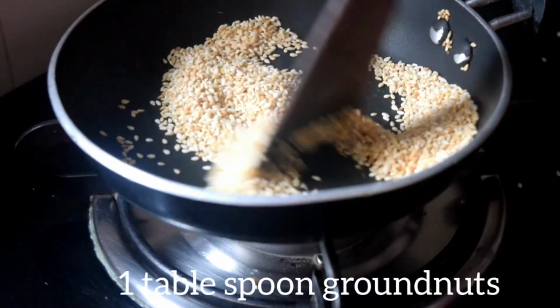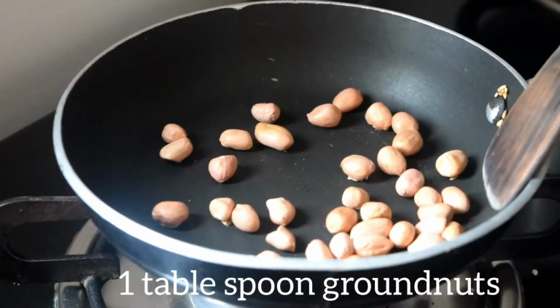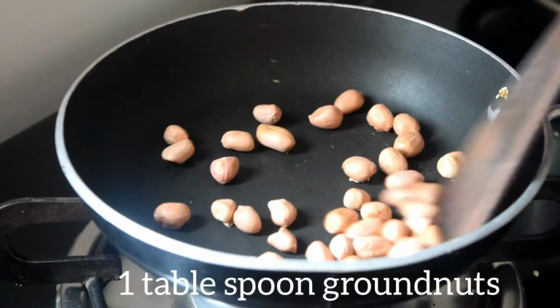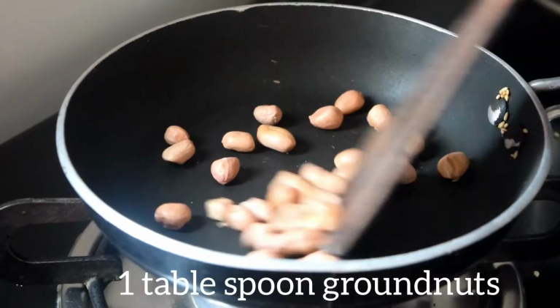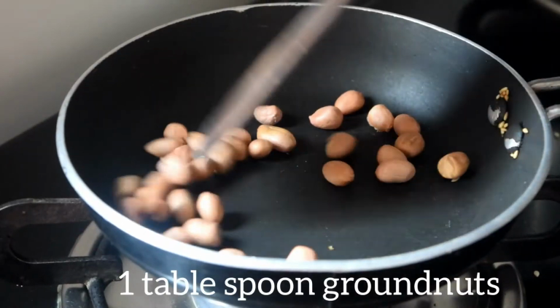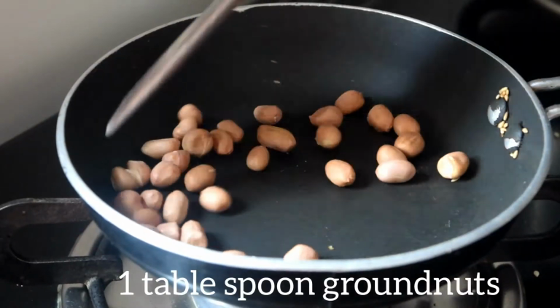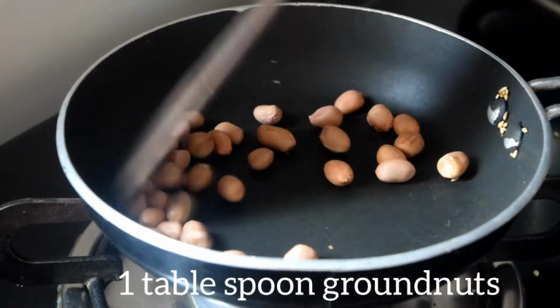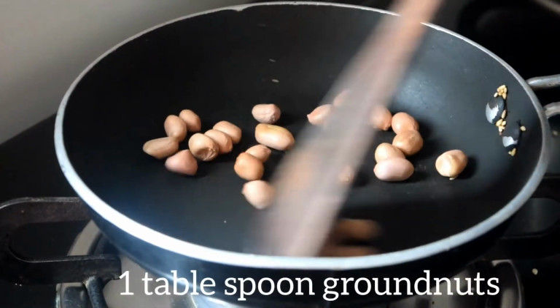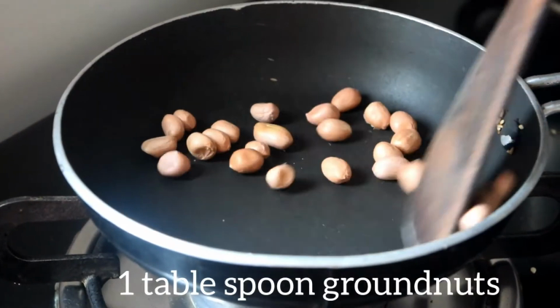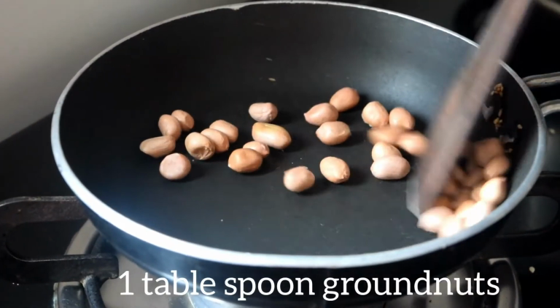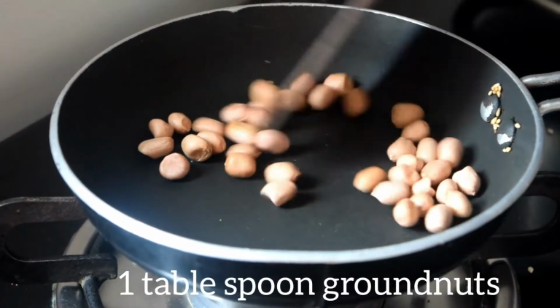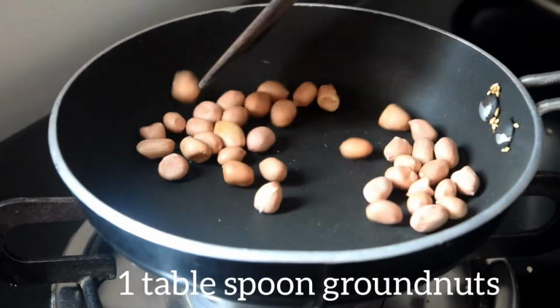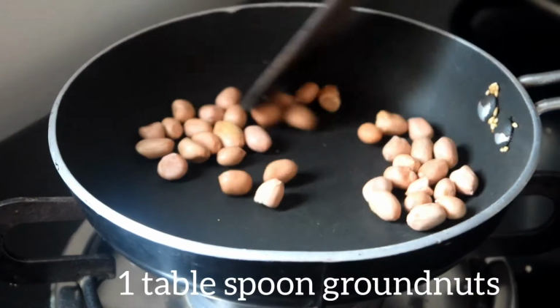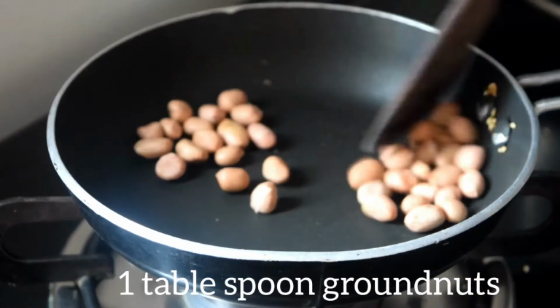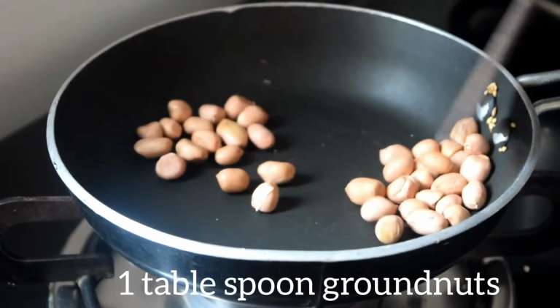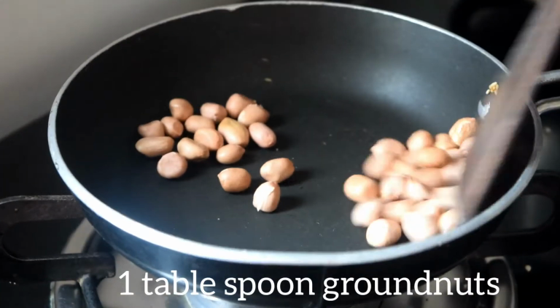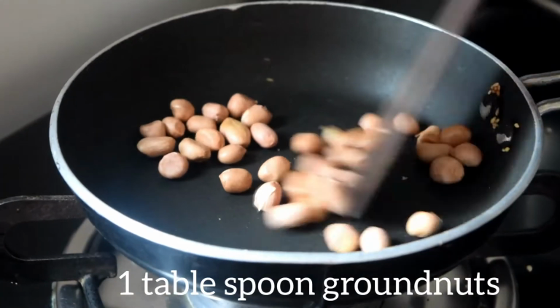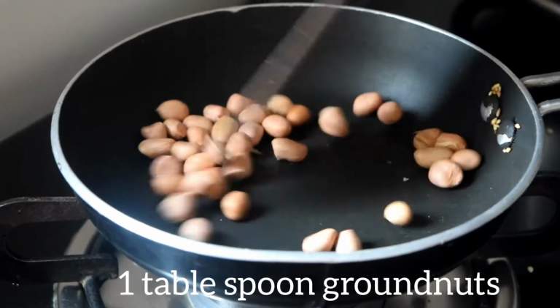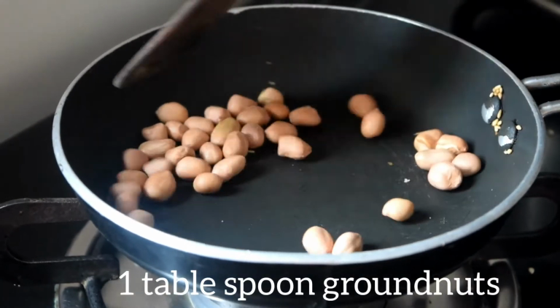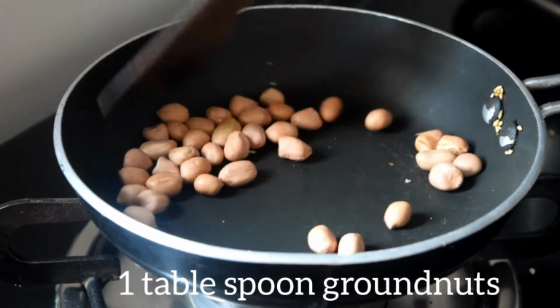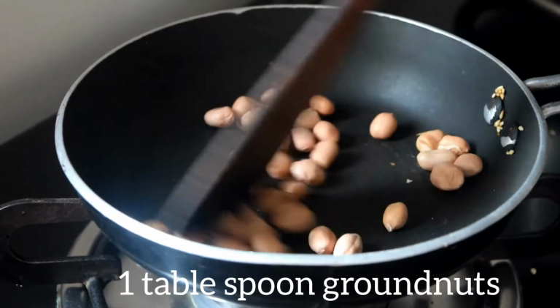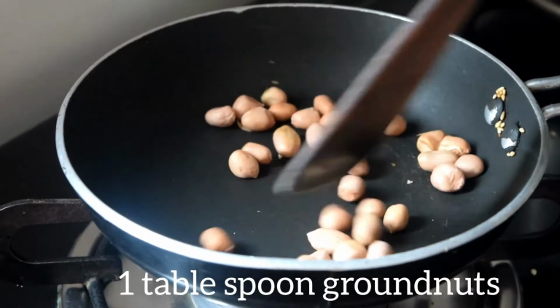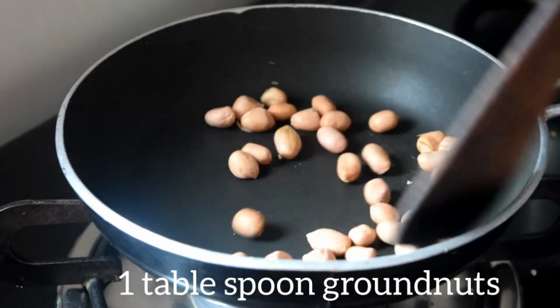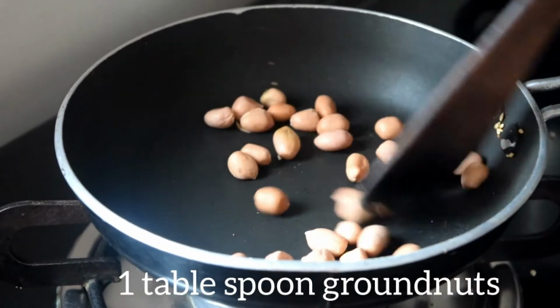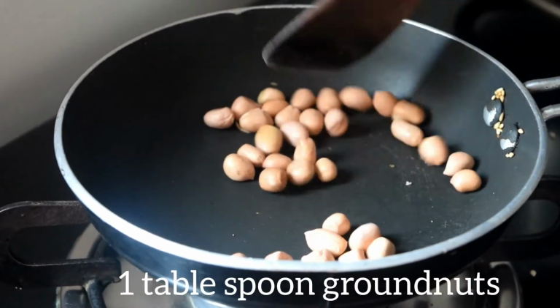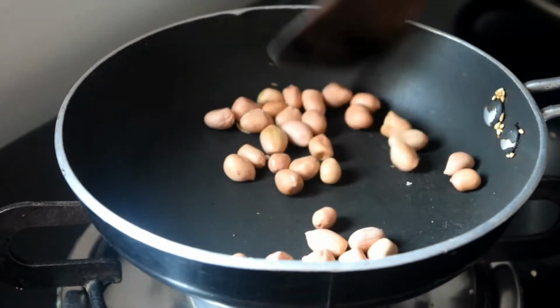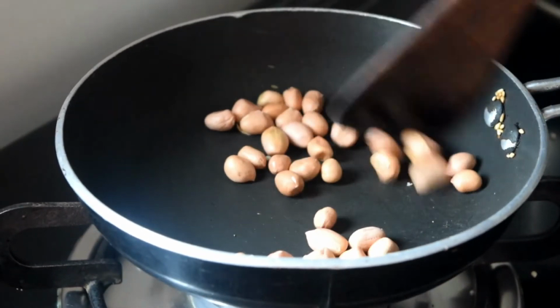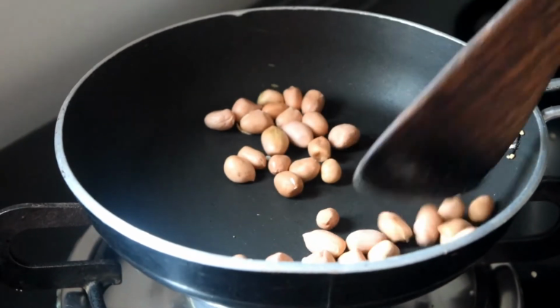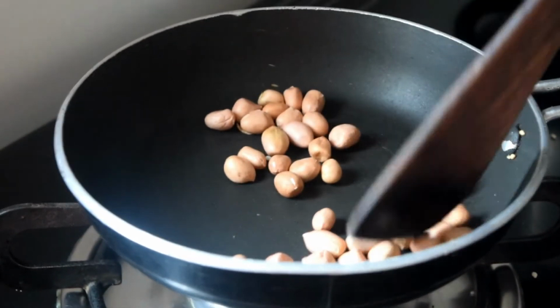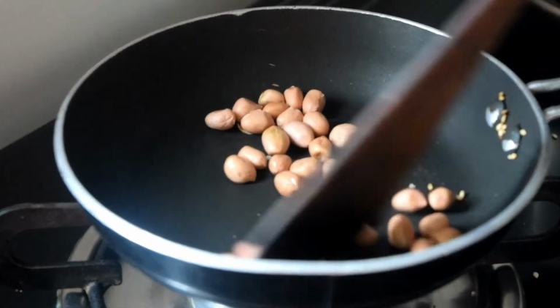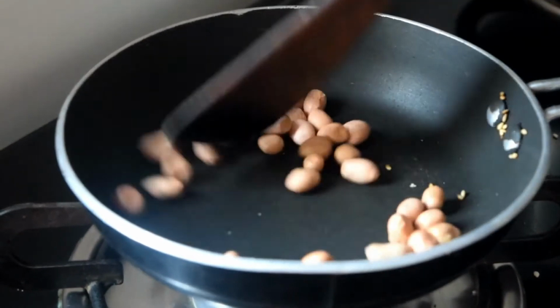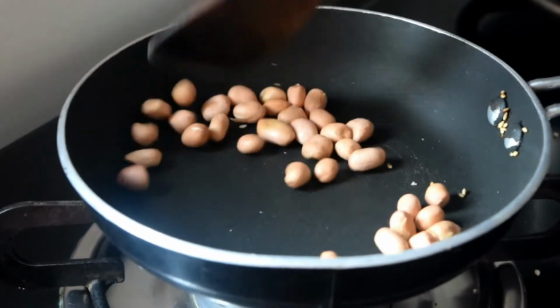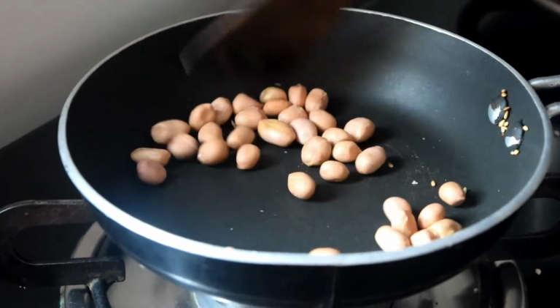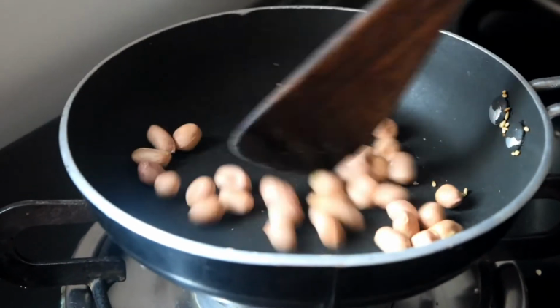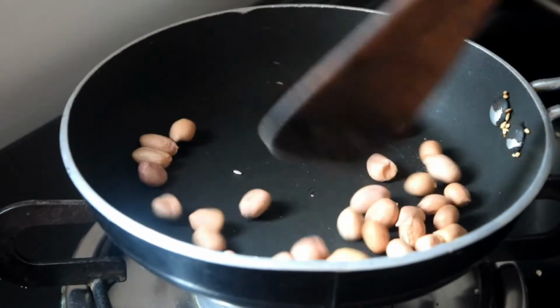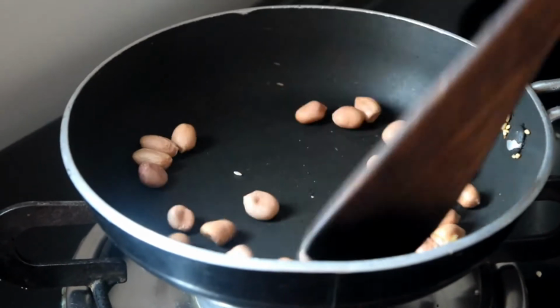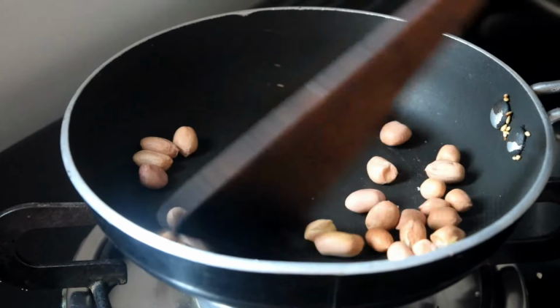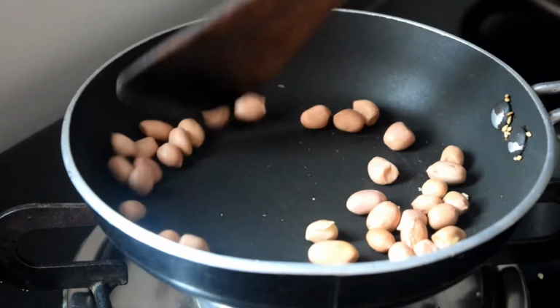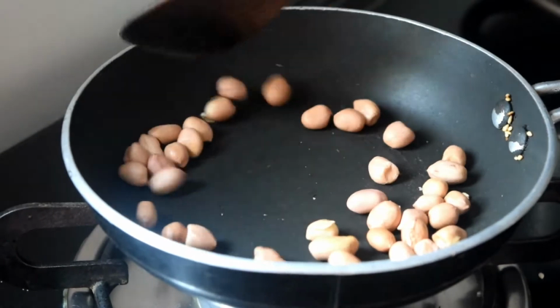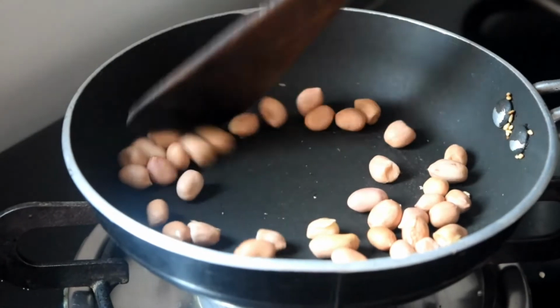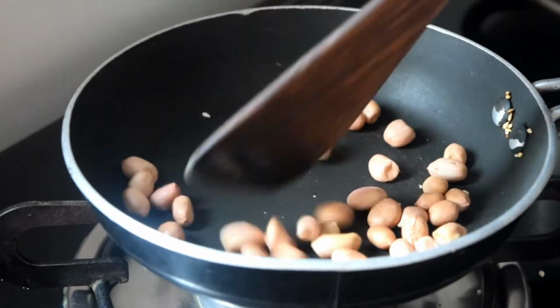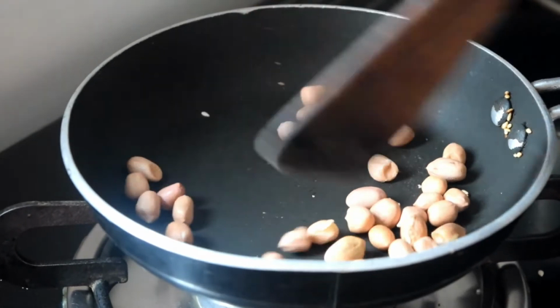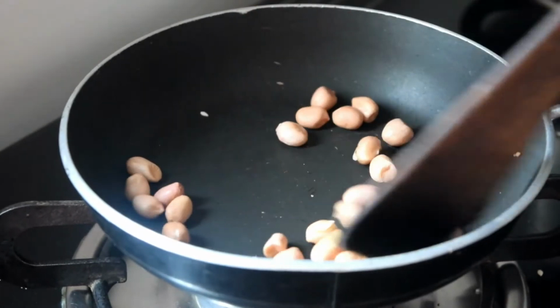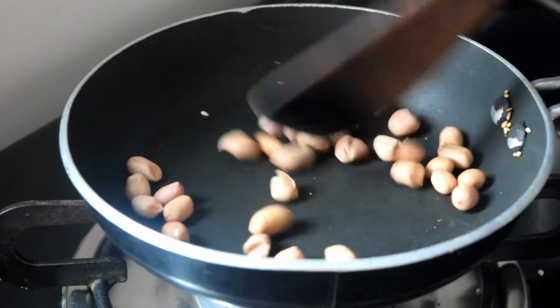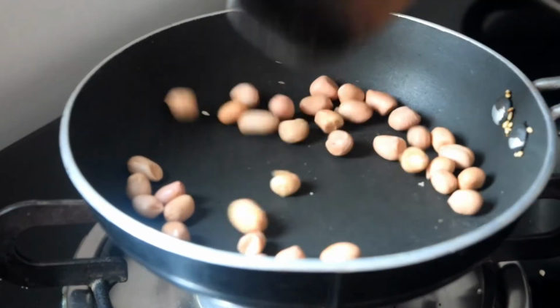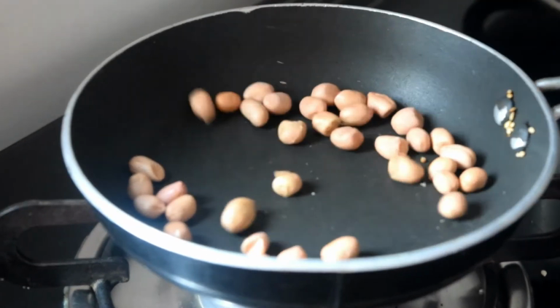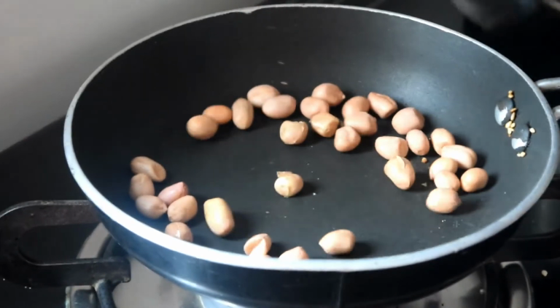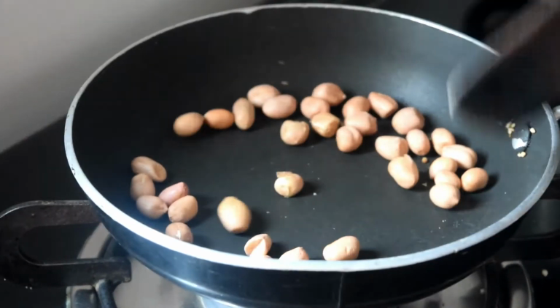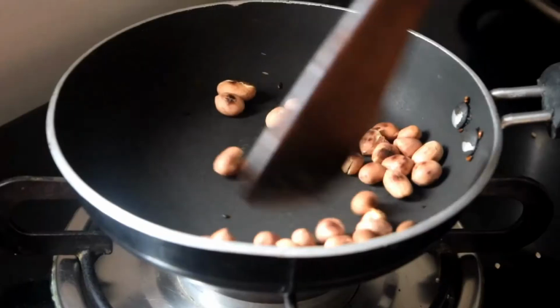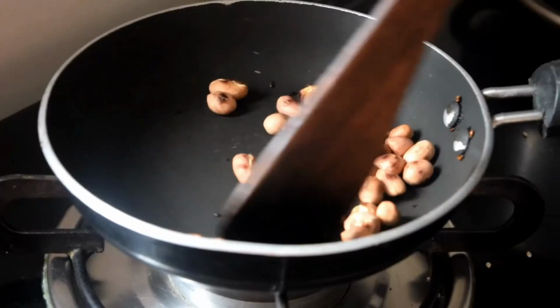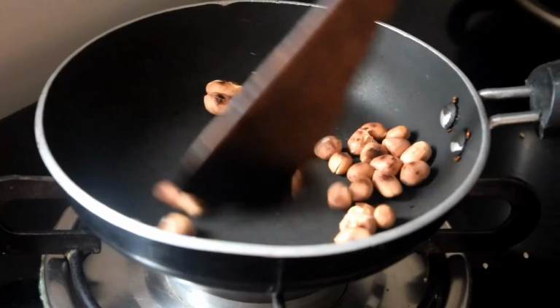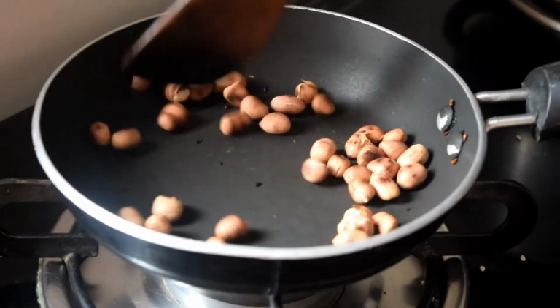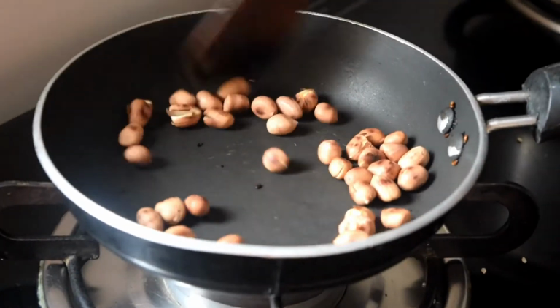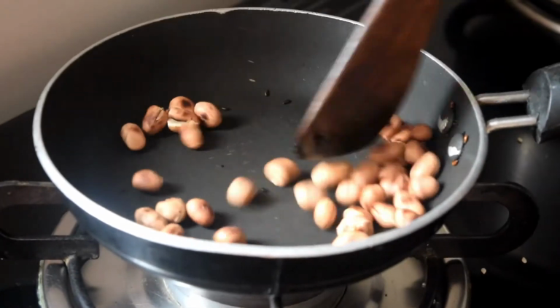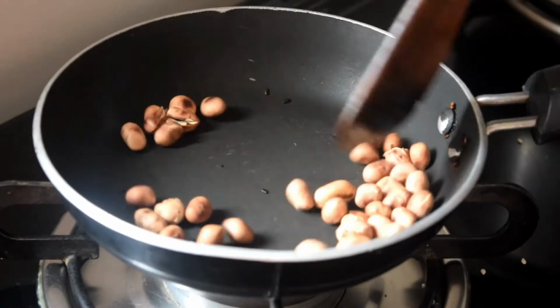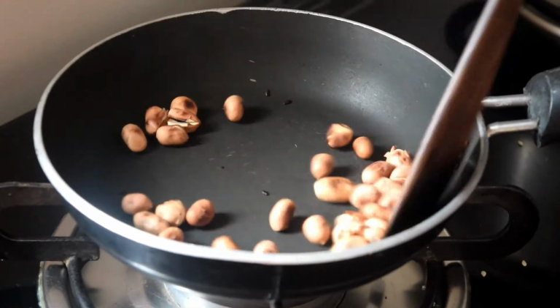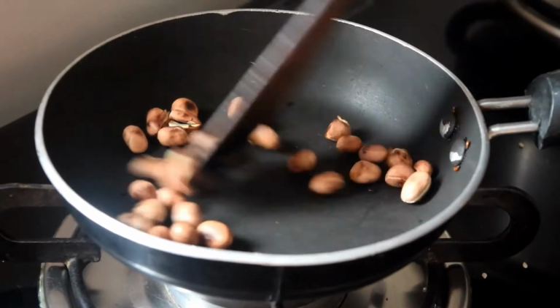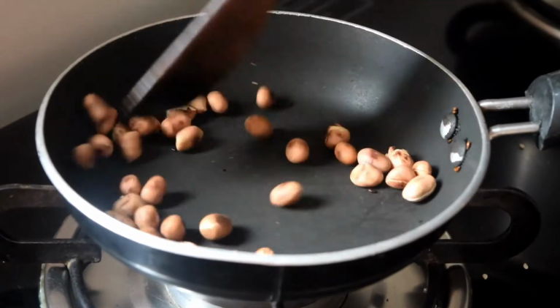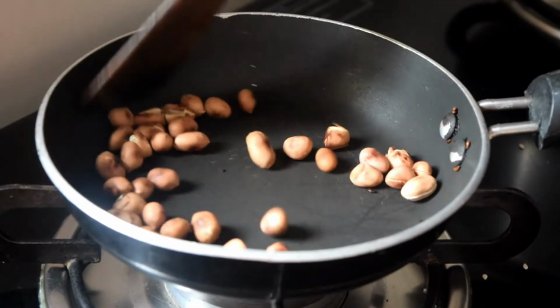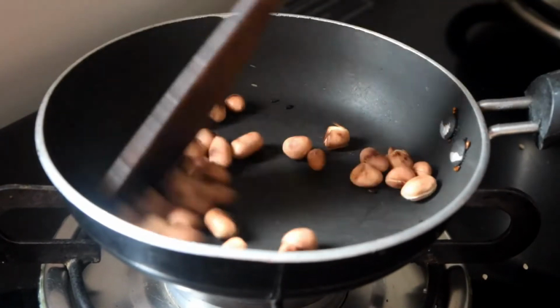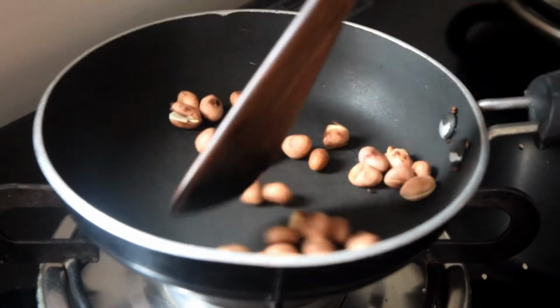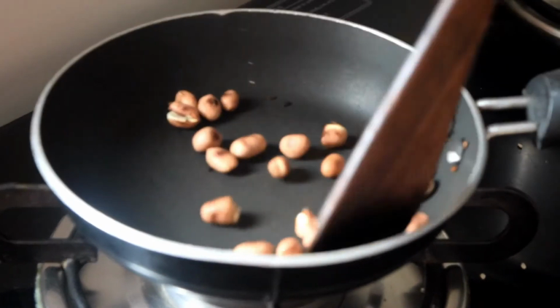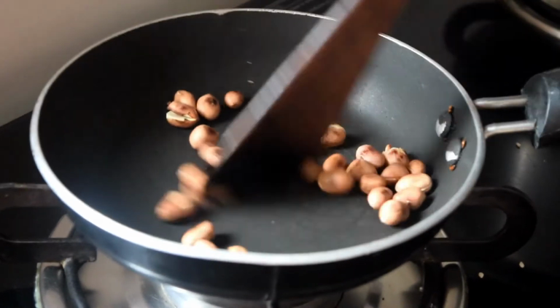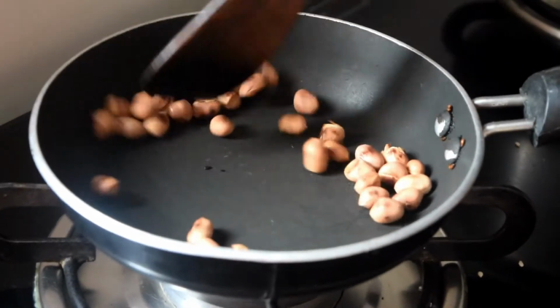Now roast the groundnuts — 1 tbsp of groundnuts. They are done now.